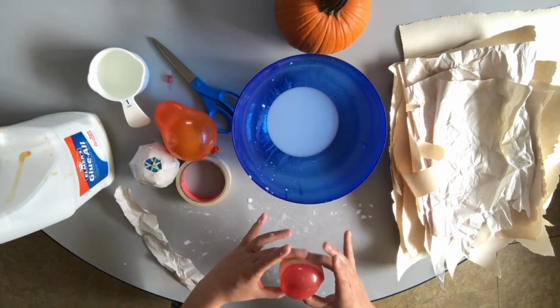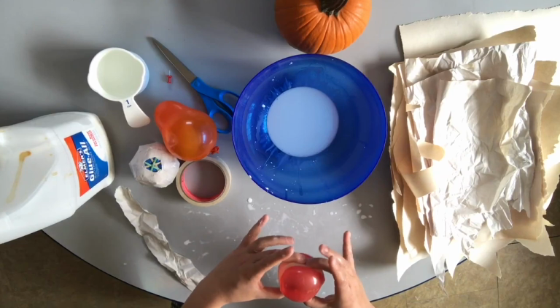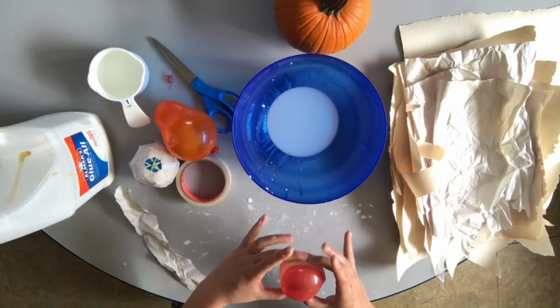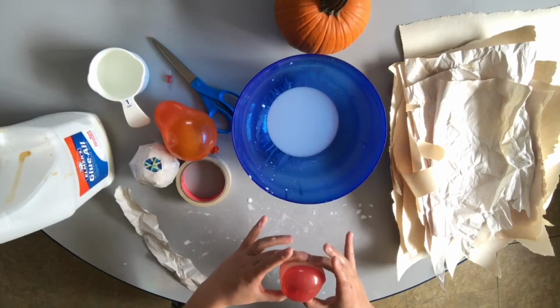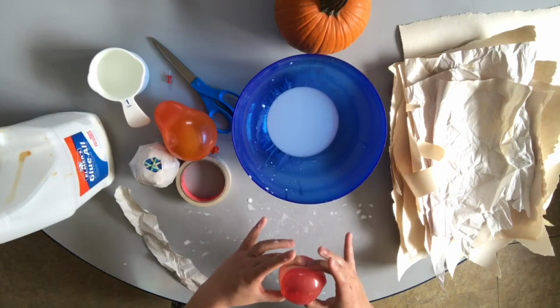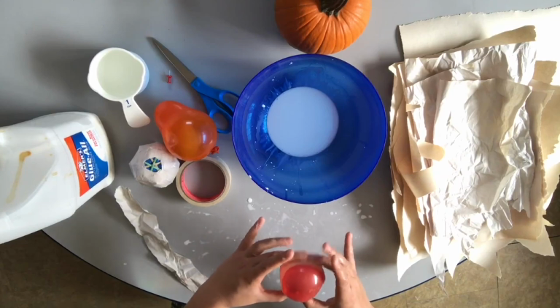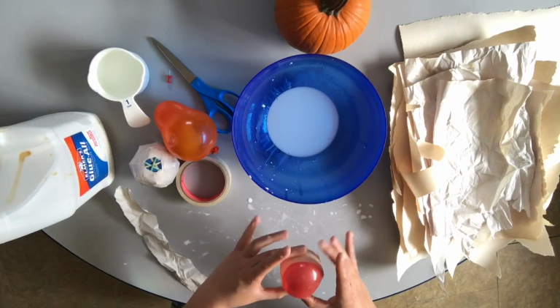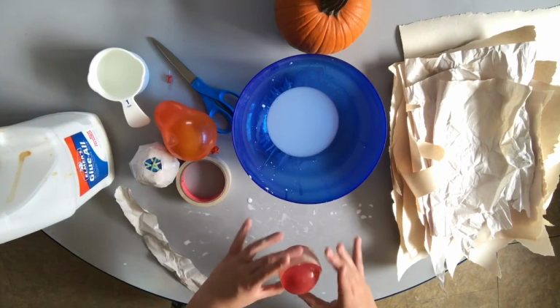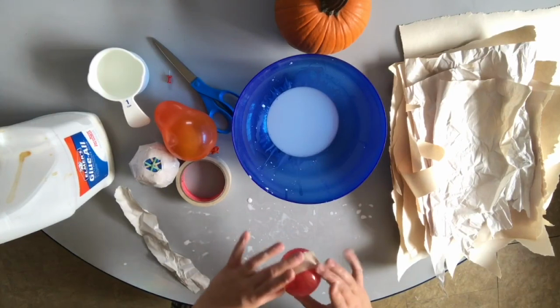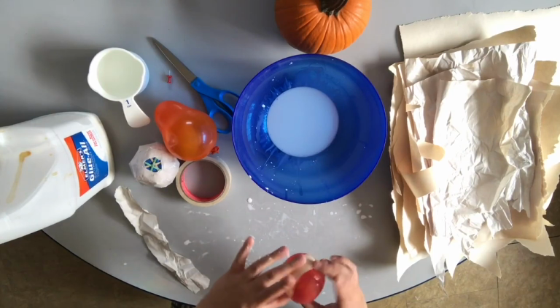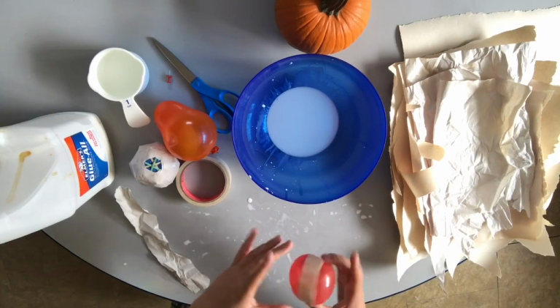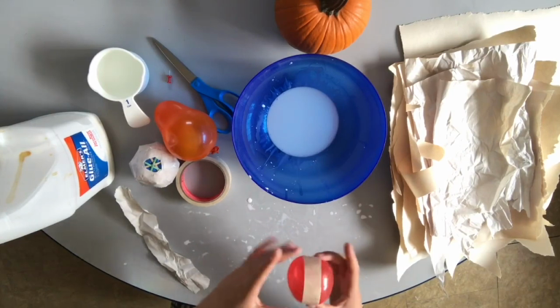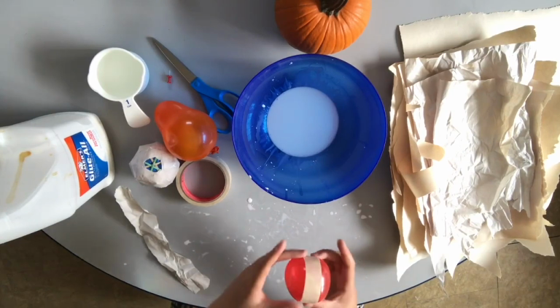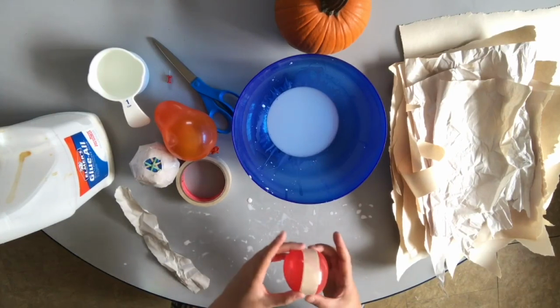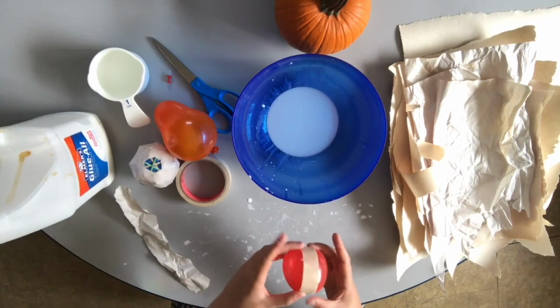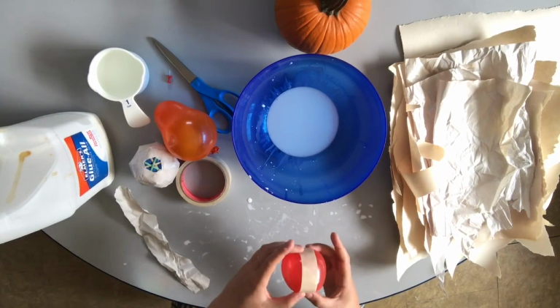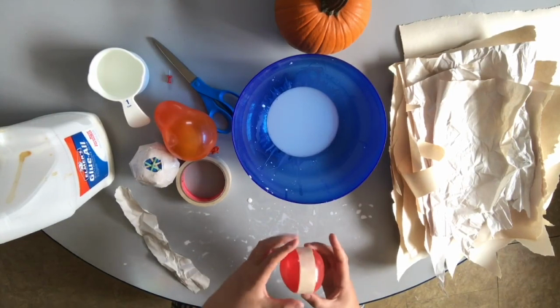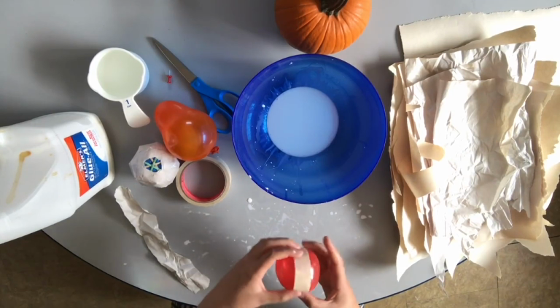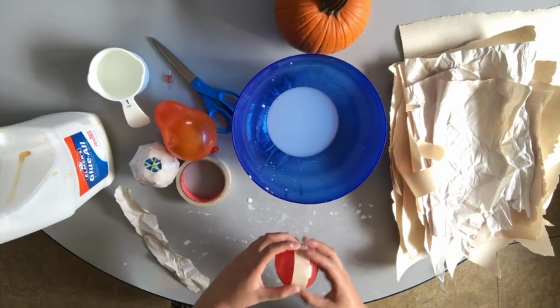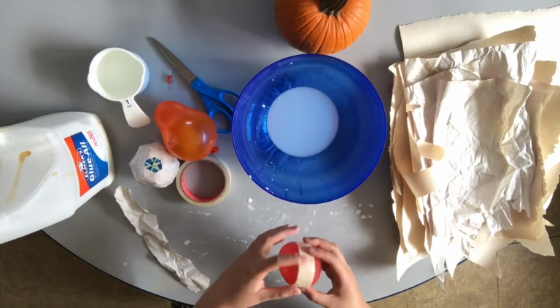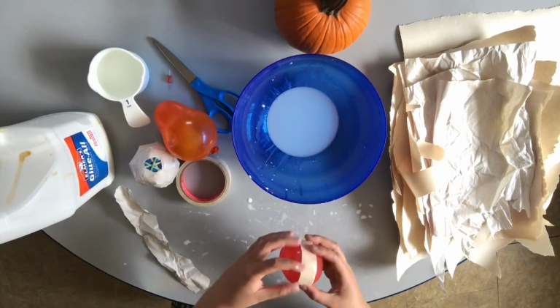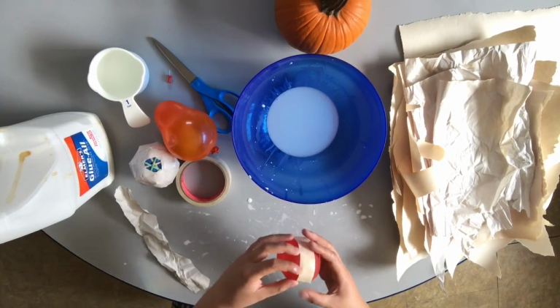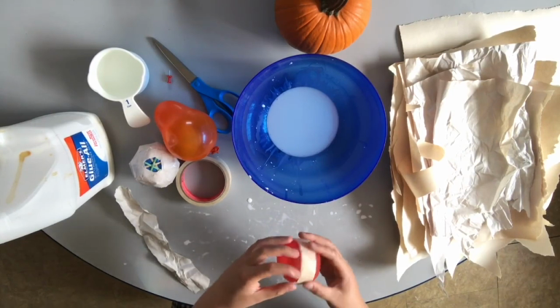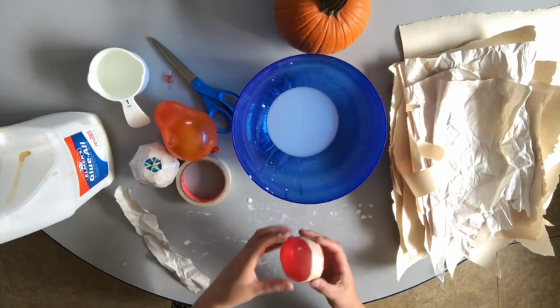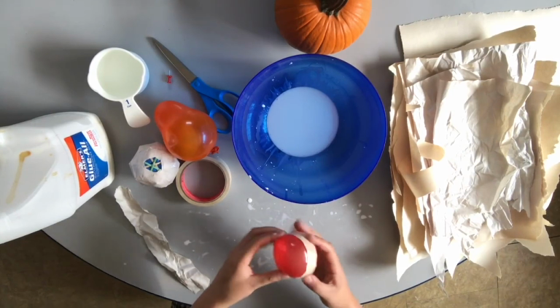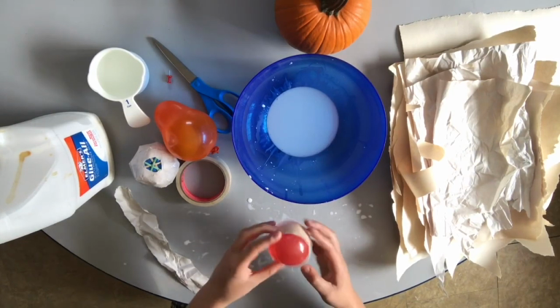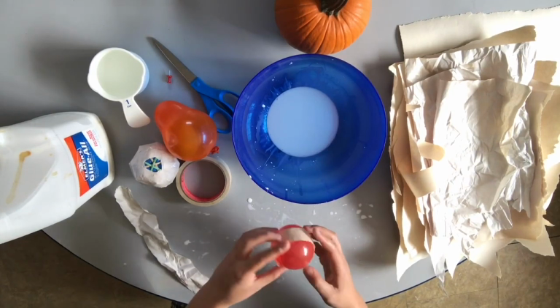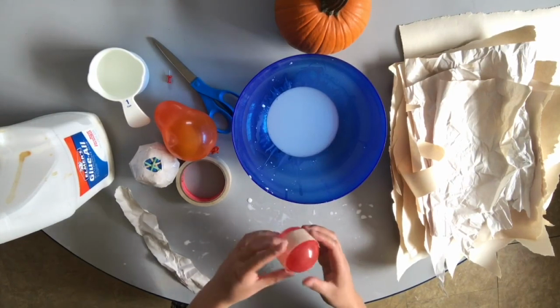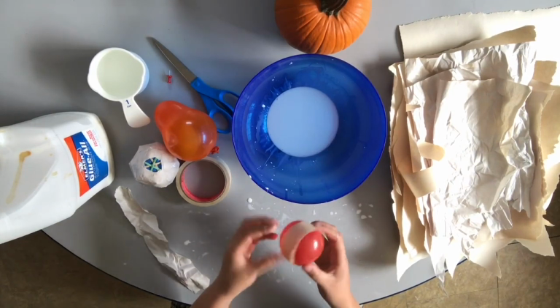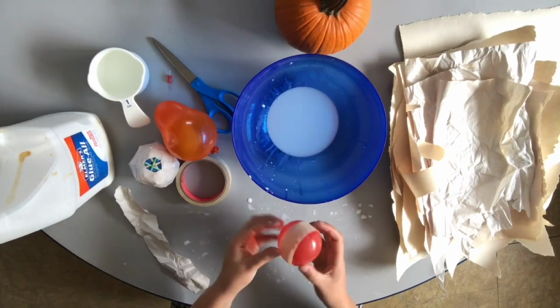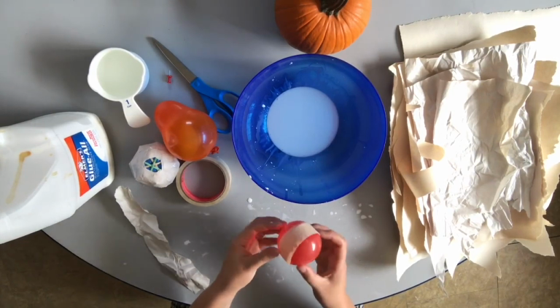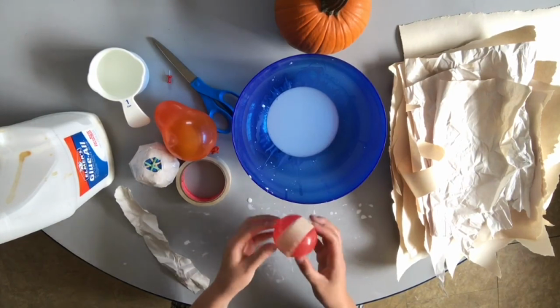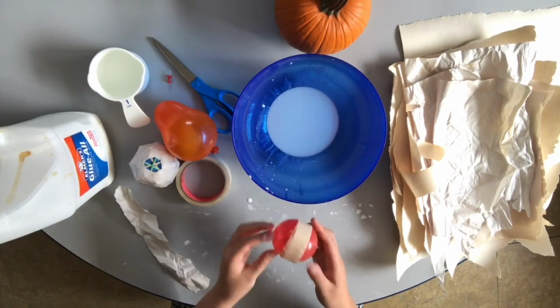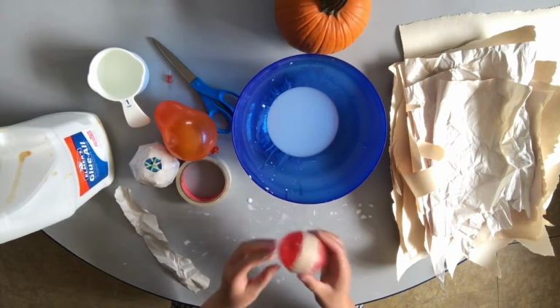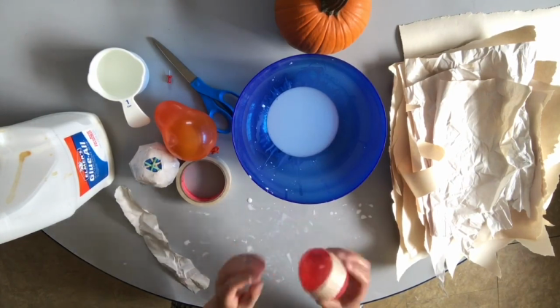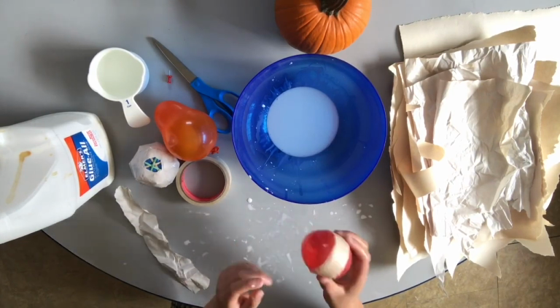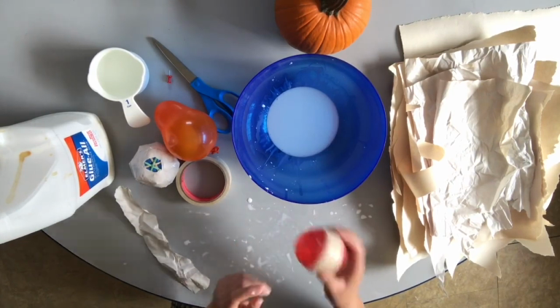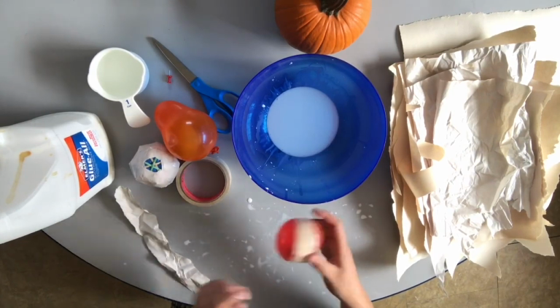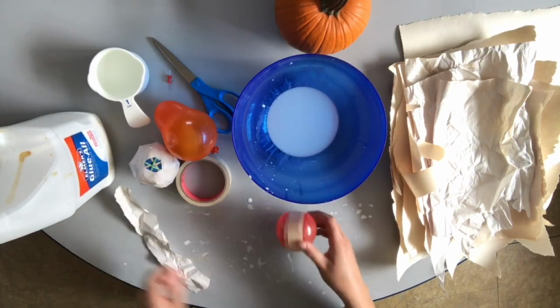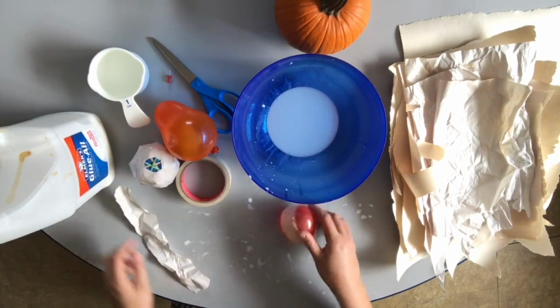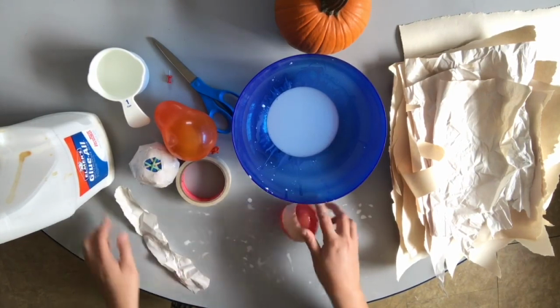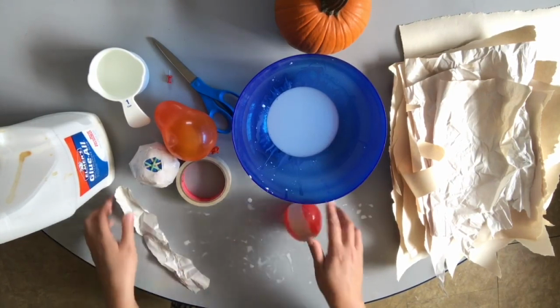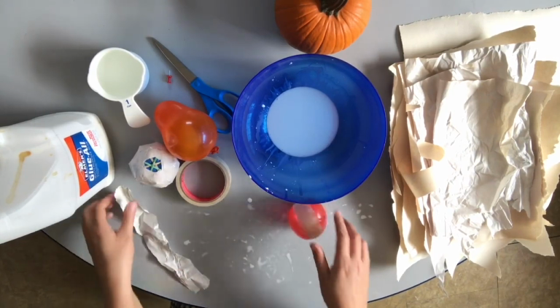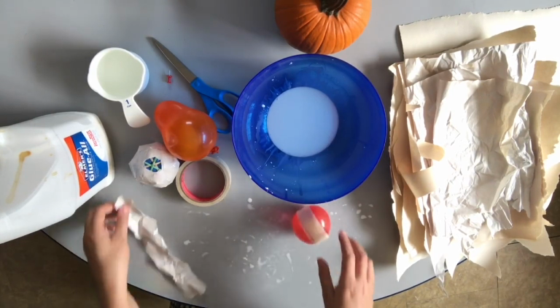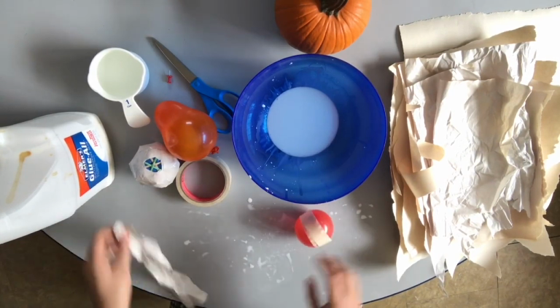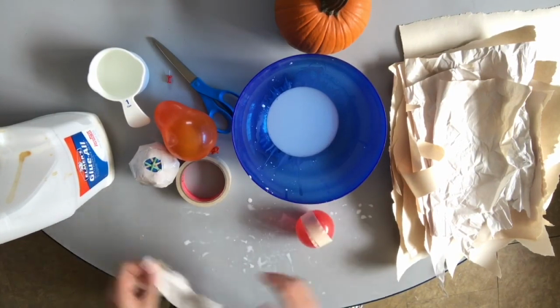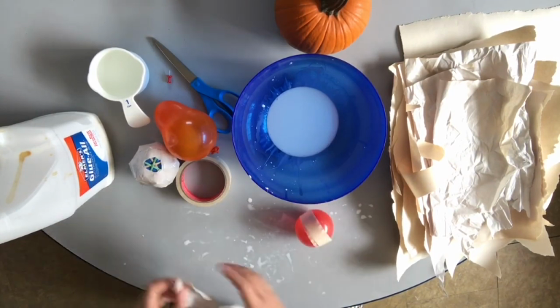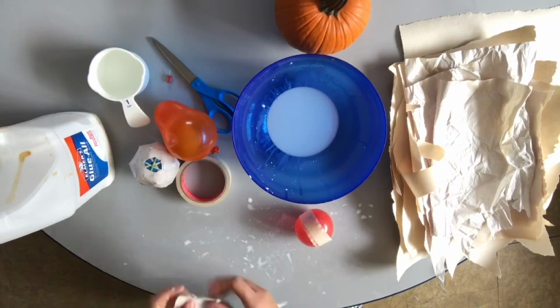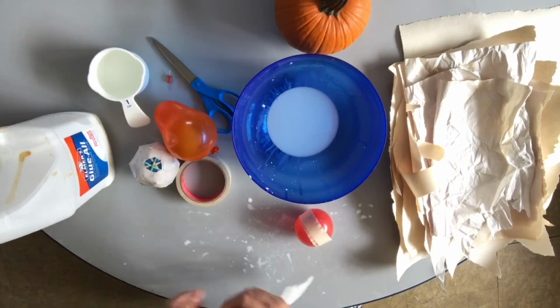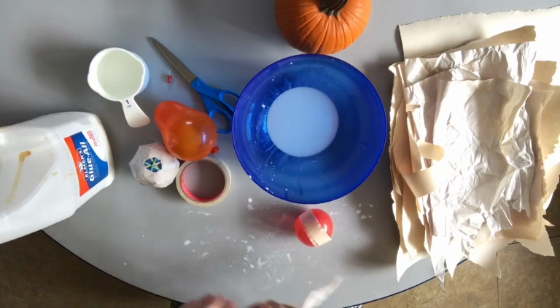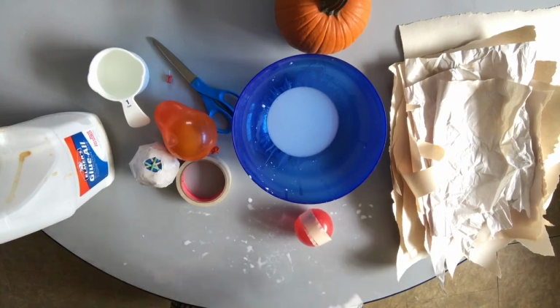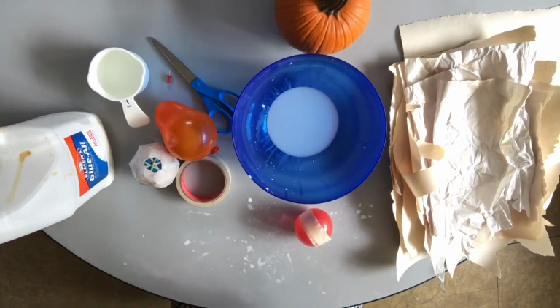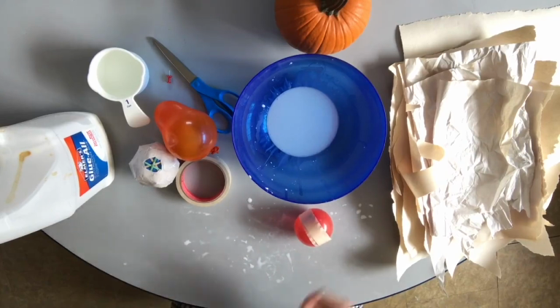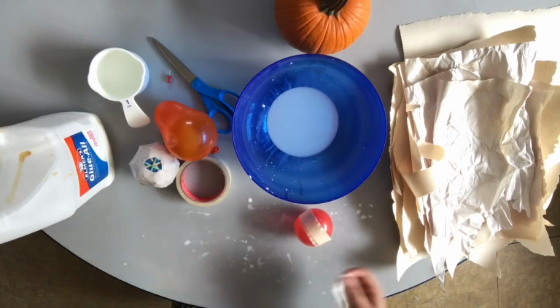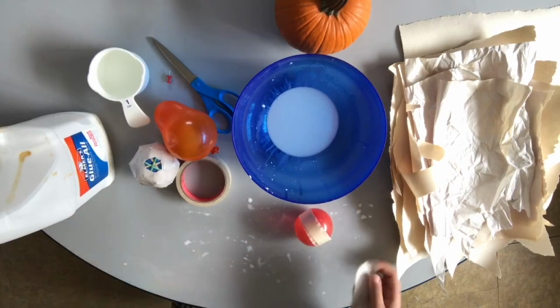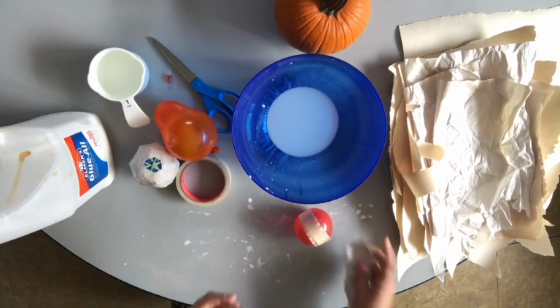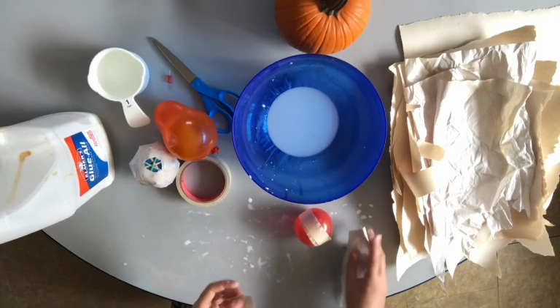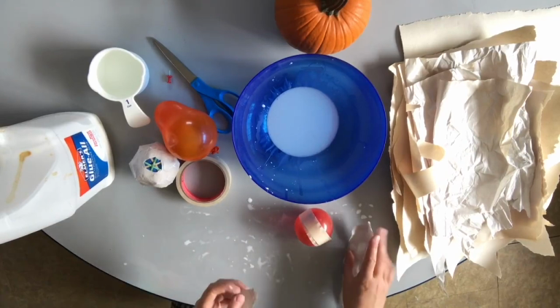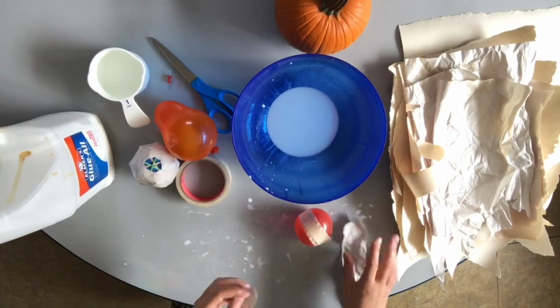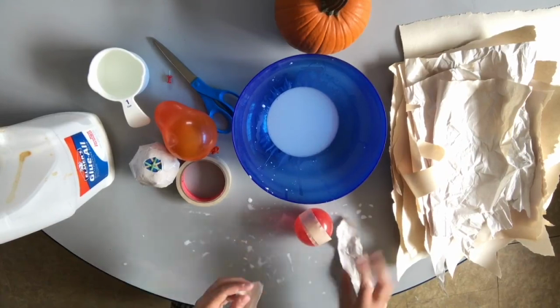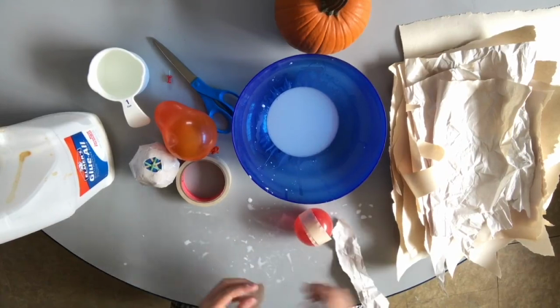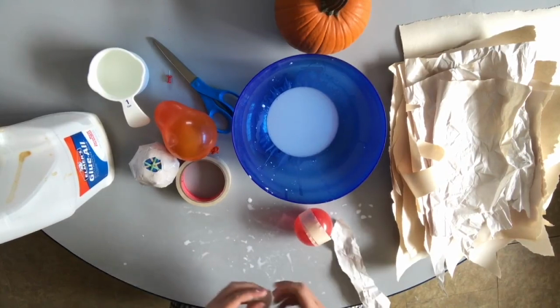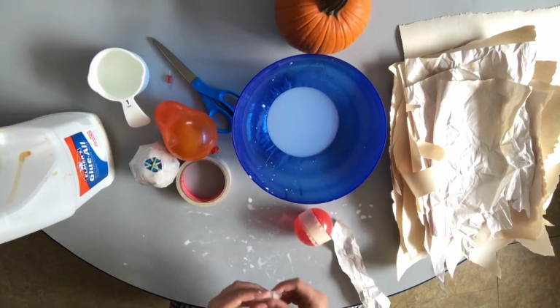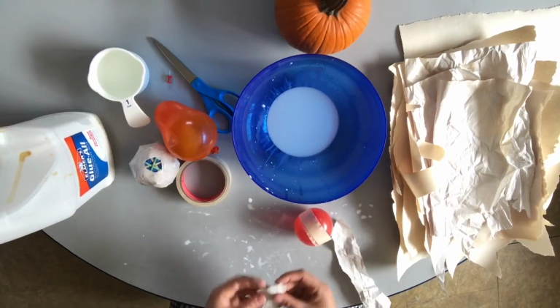As I add the paper mache I can sculpt it a little bit. So back to the beginning — we're dunking and applying.